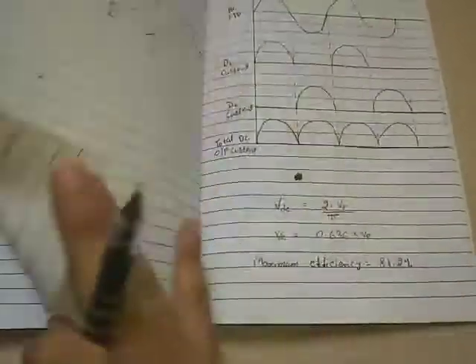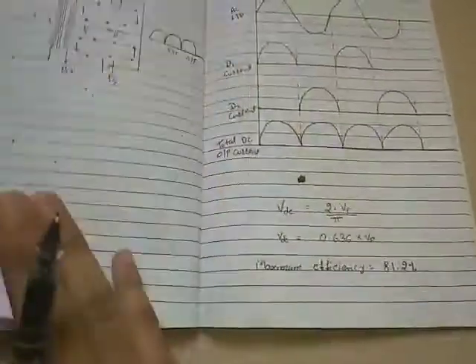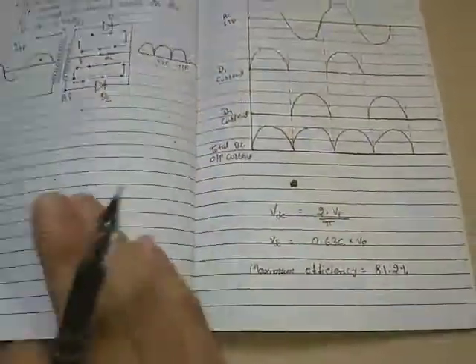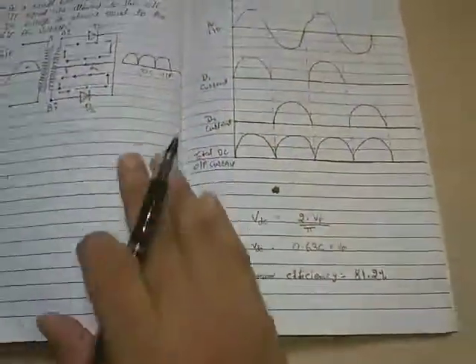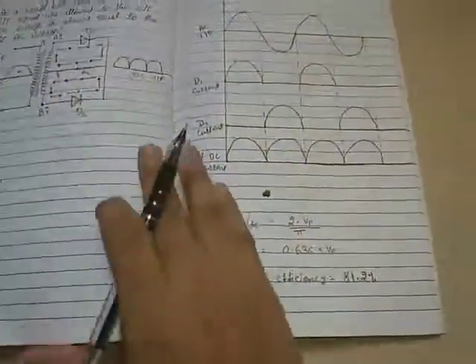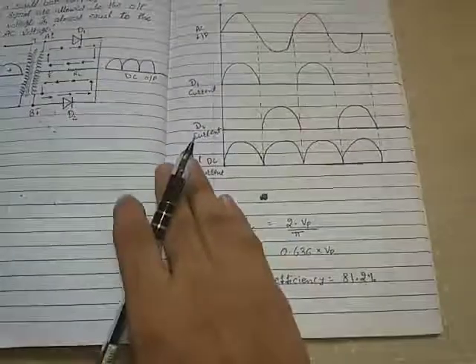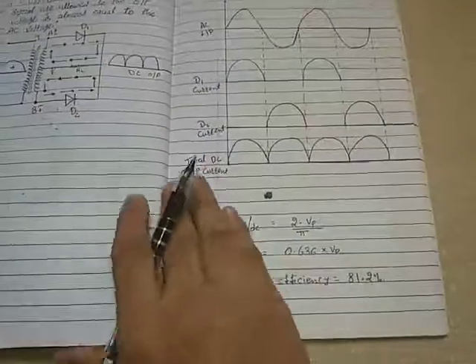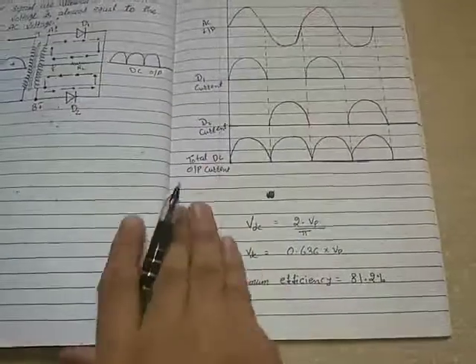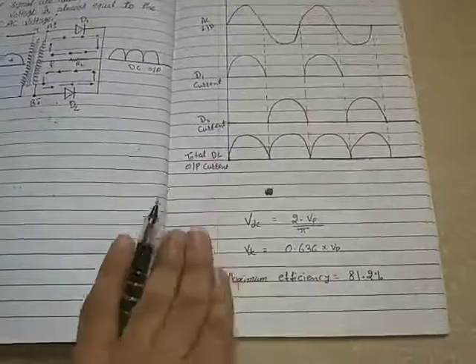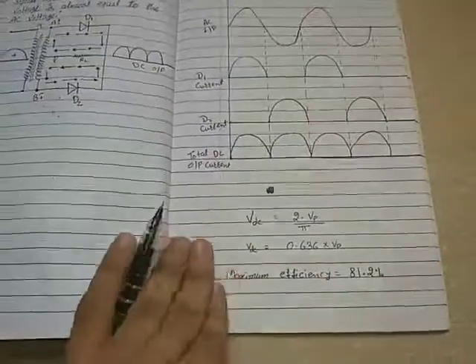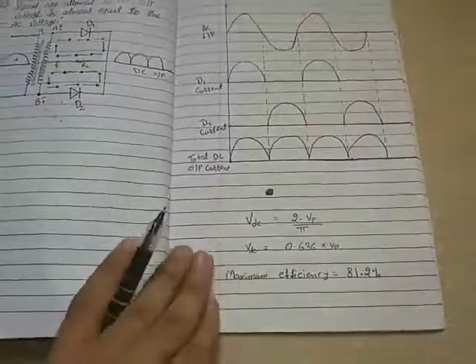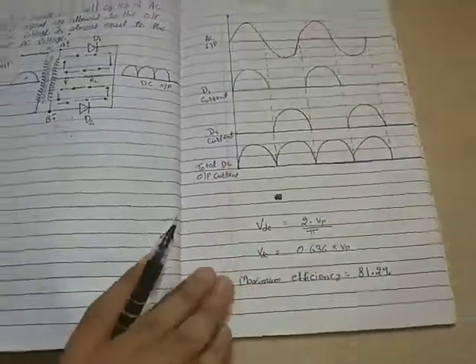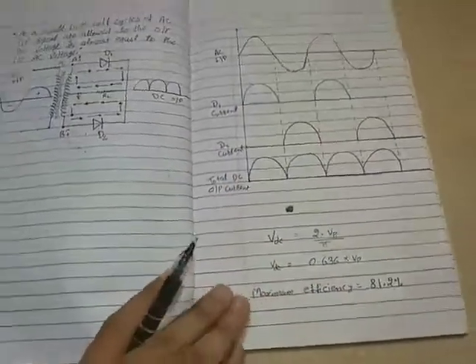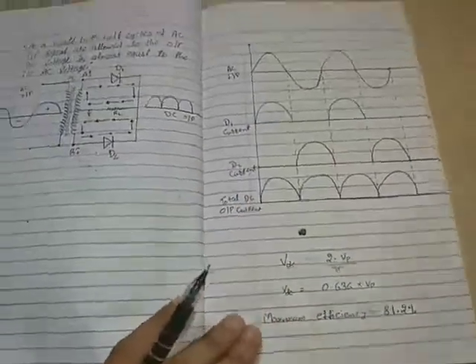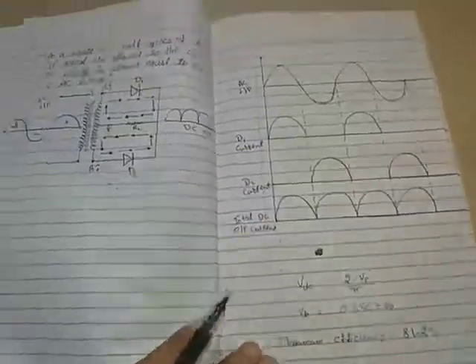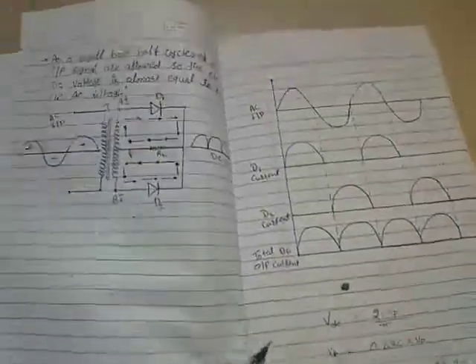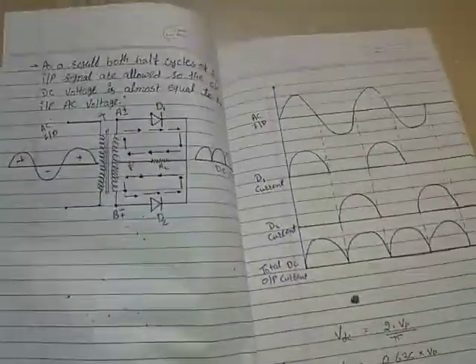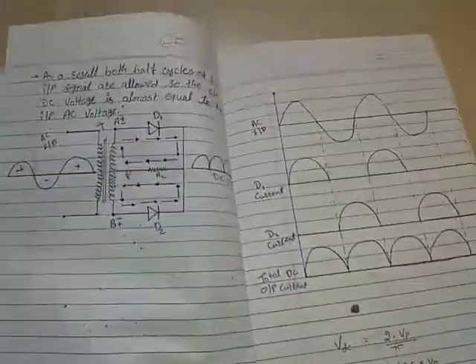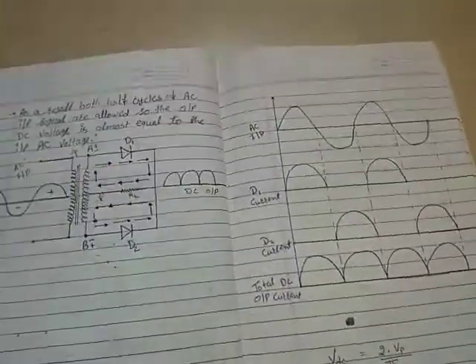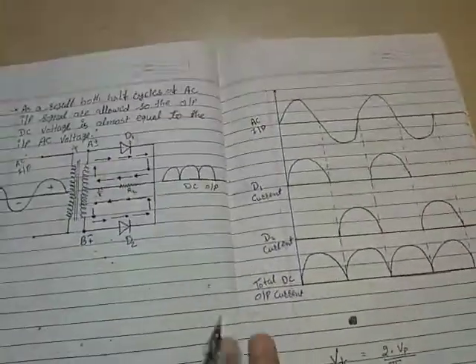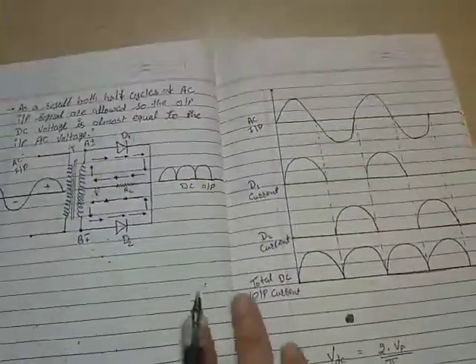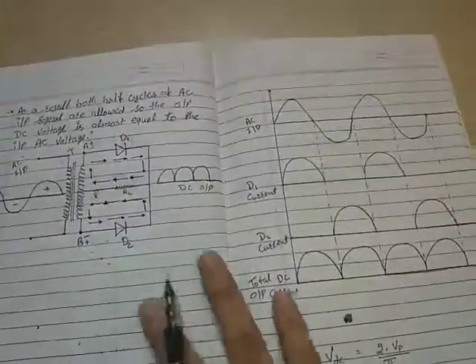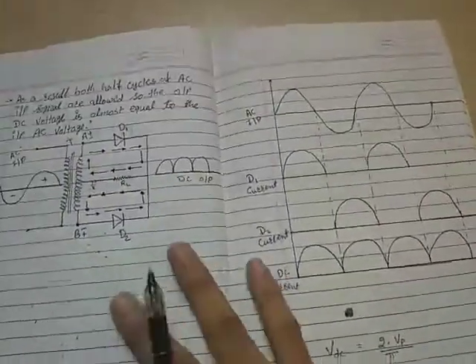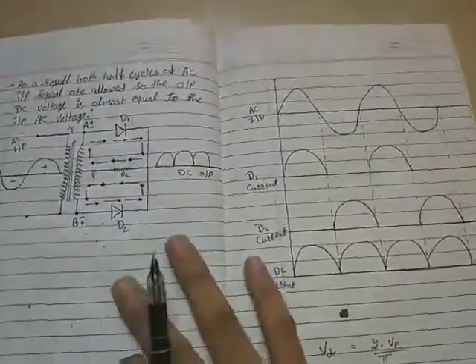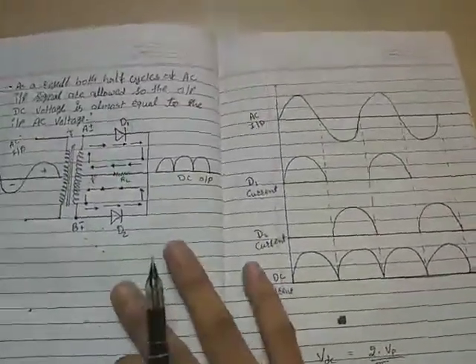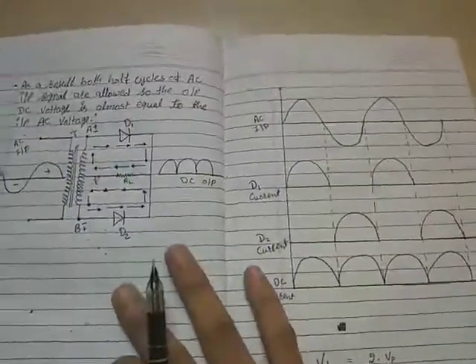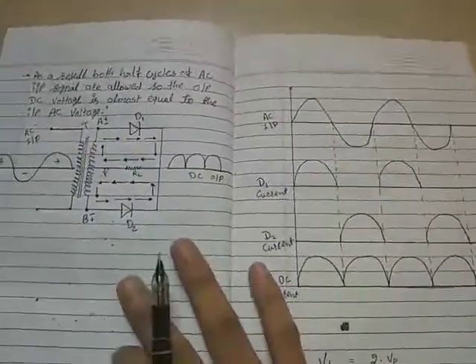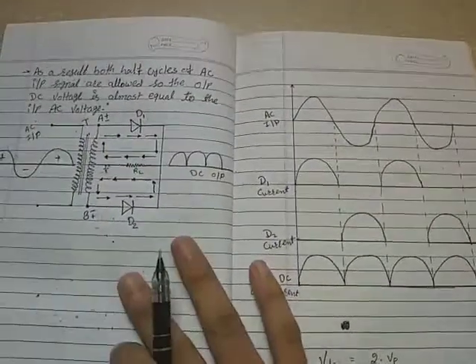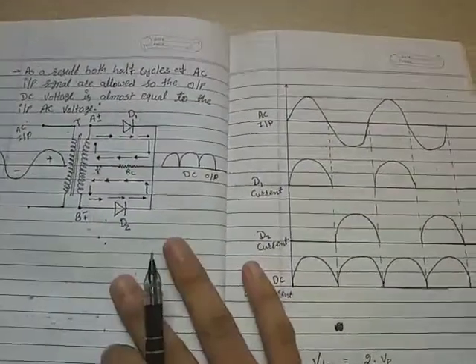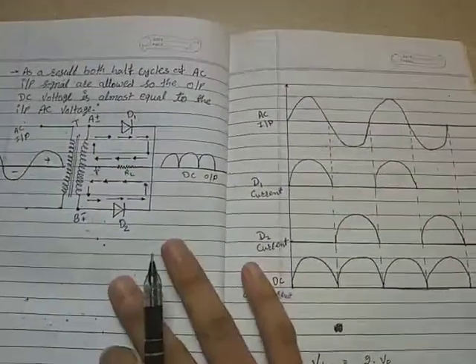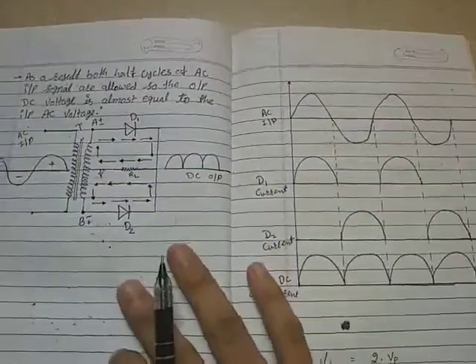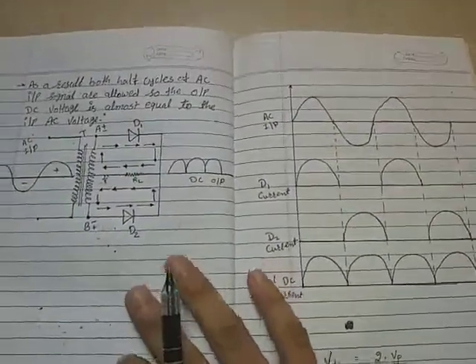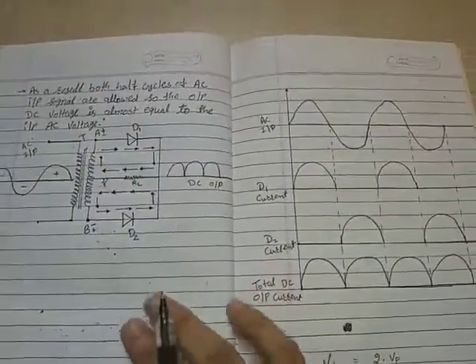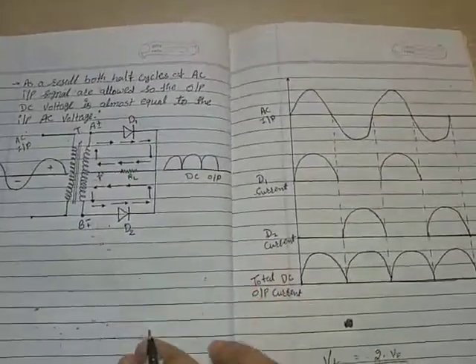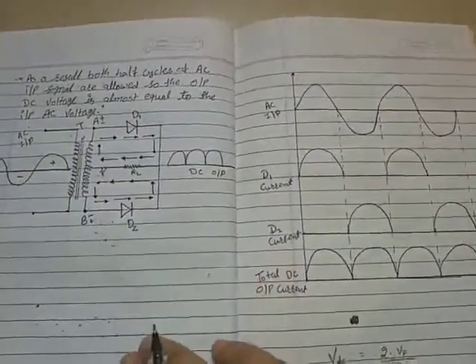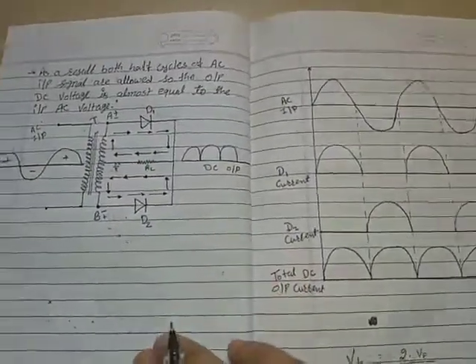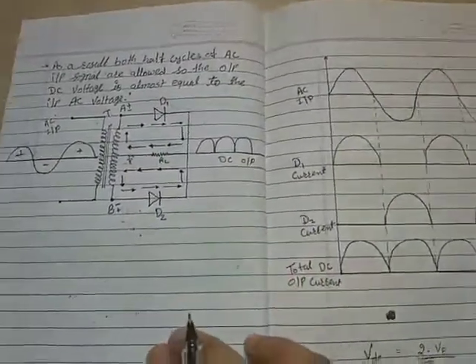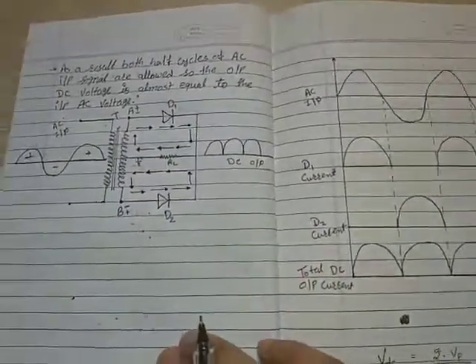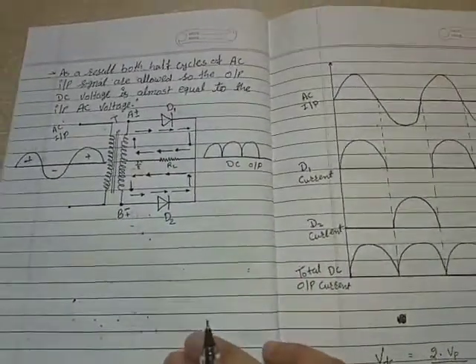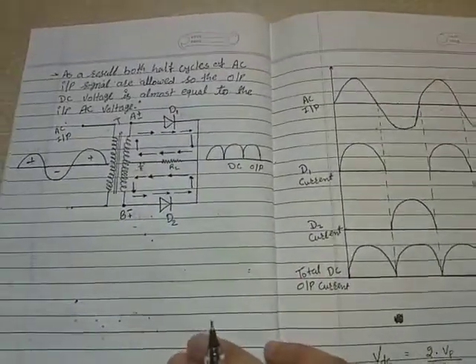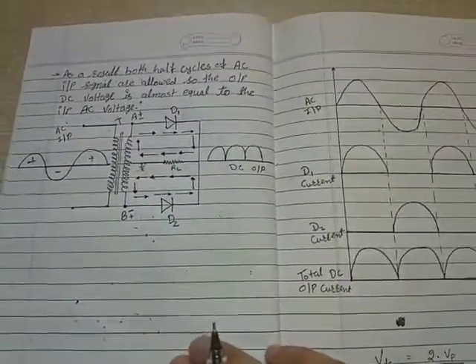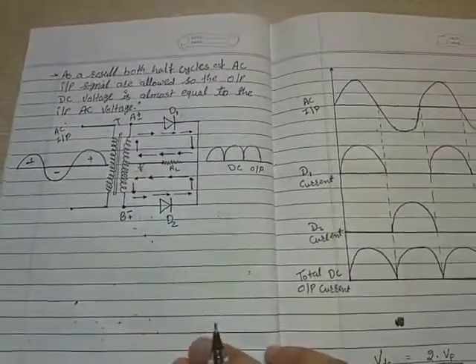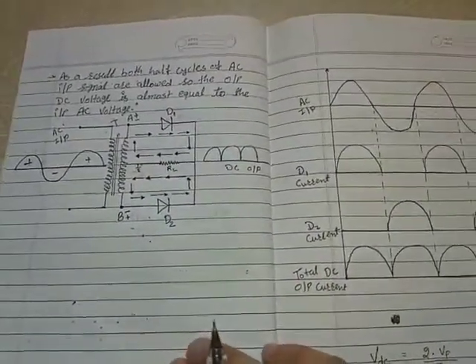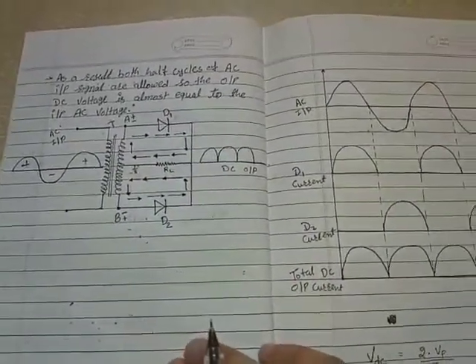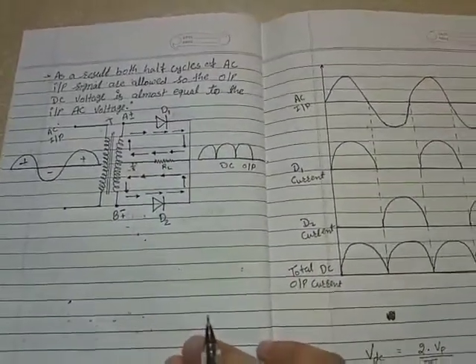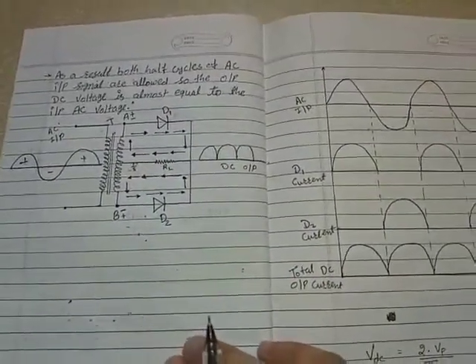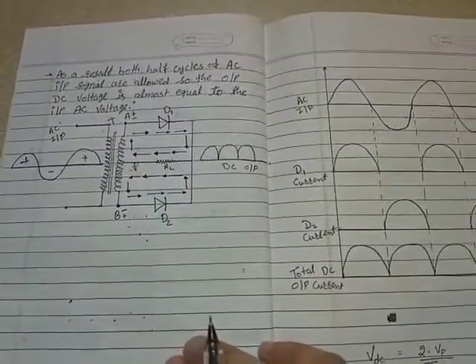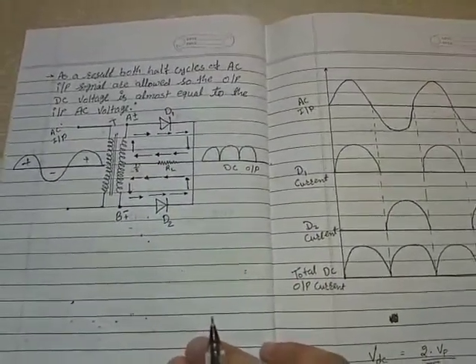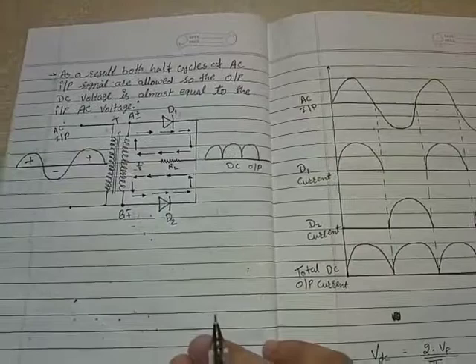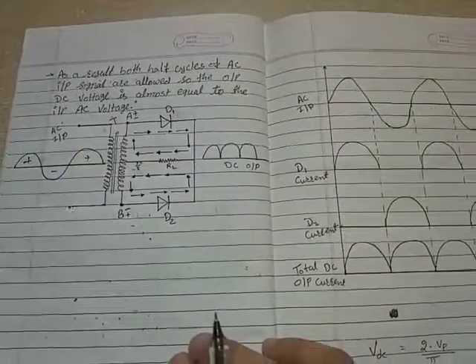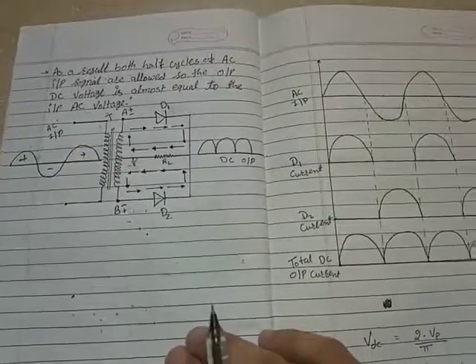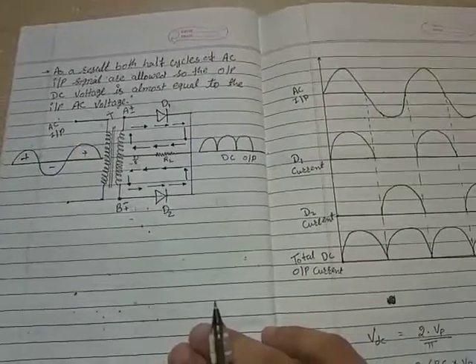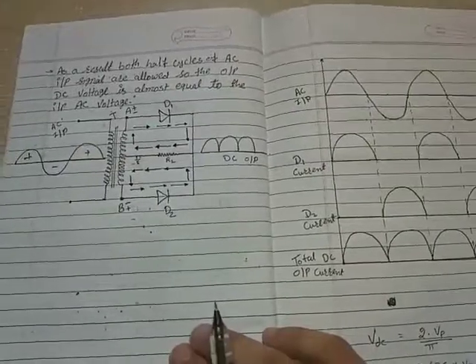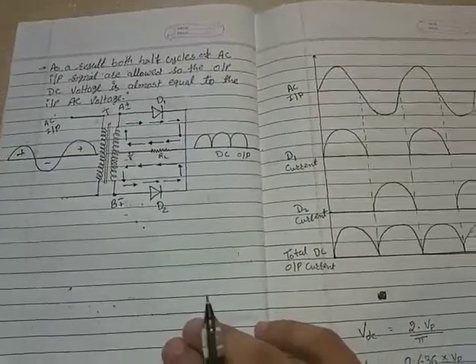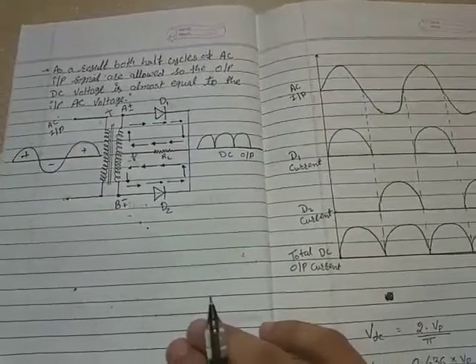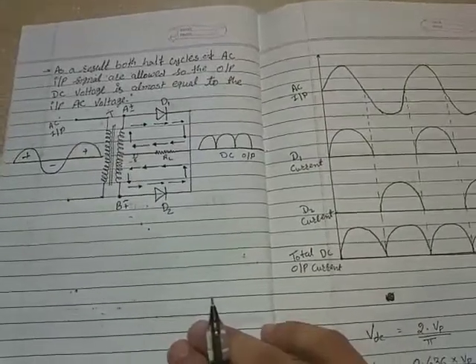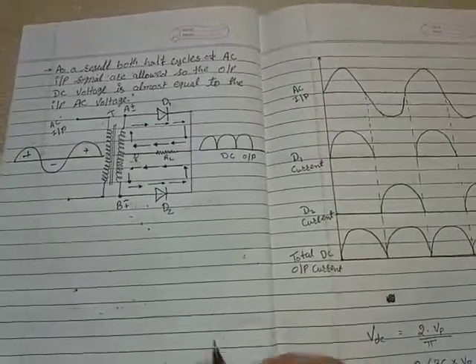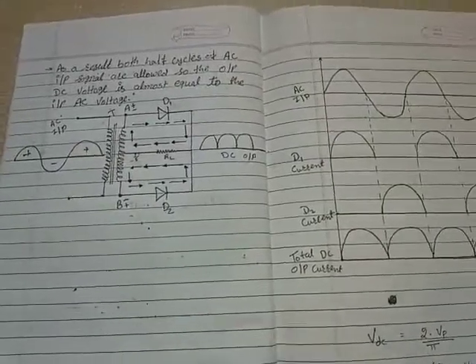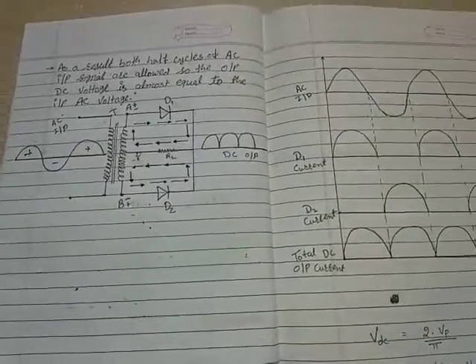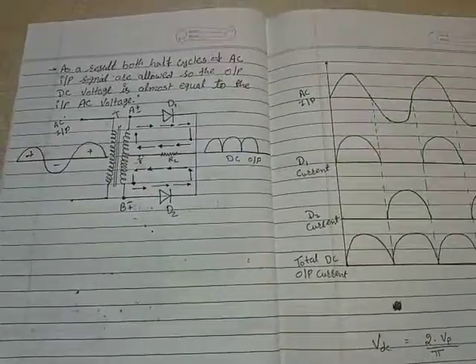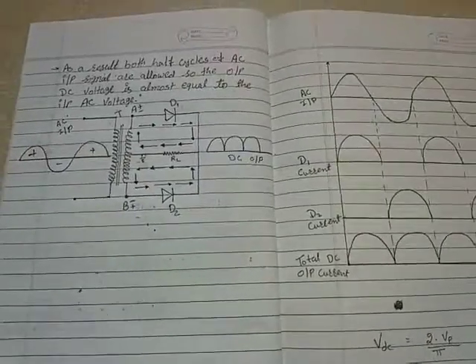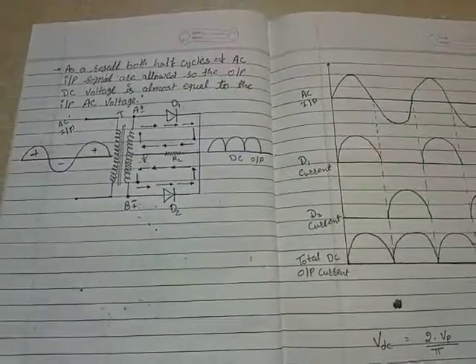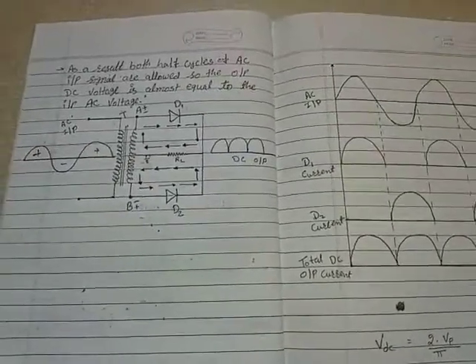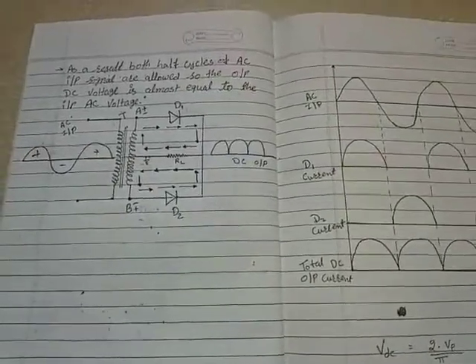That's all about today's lecture. In the next lecture, we will learn about the bridge wave rectifier. Thank you.